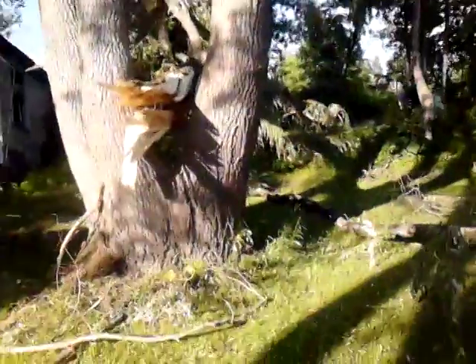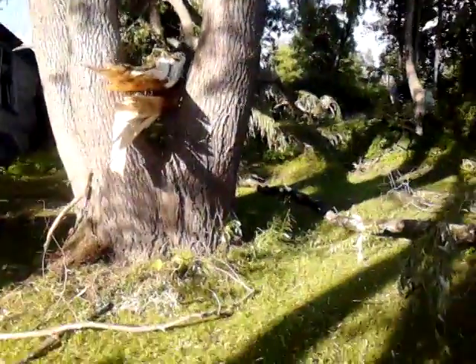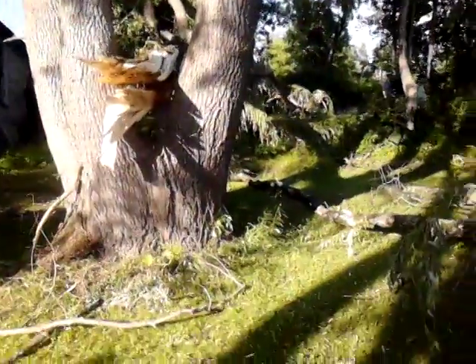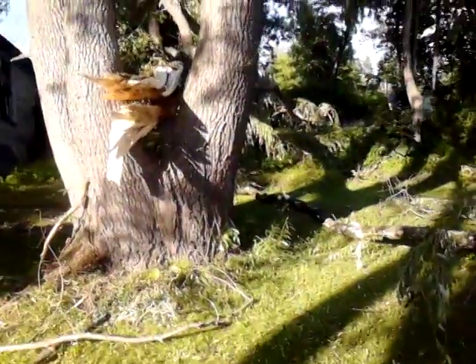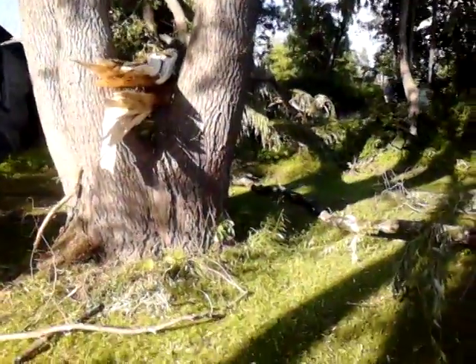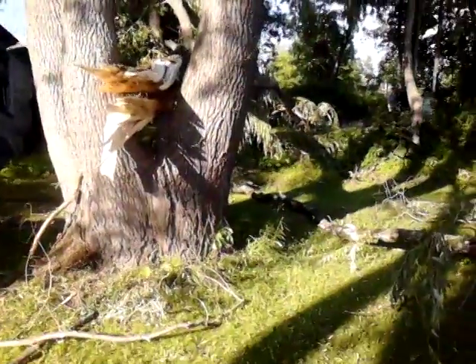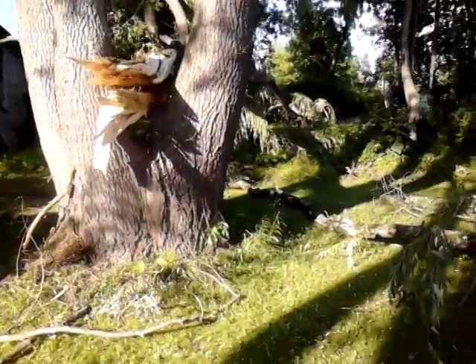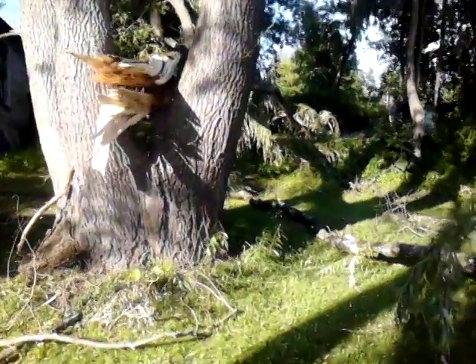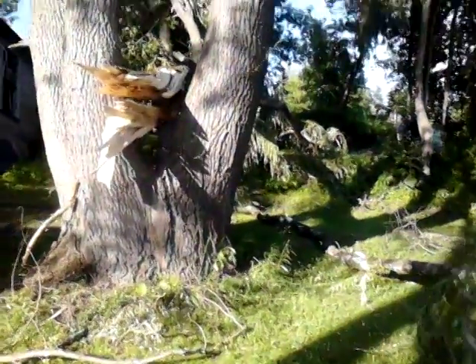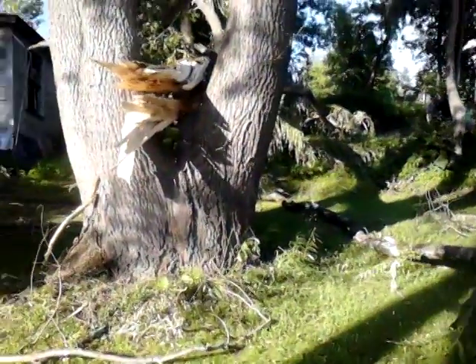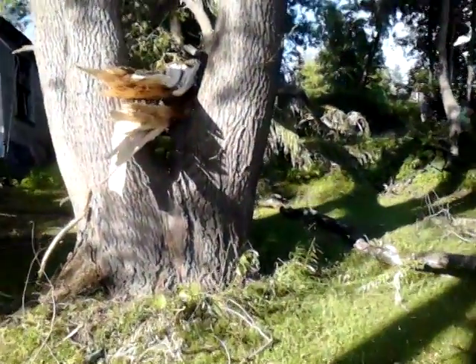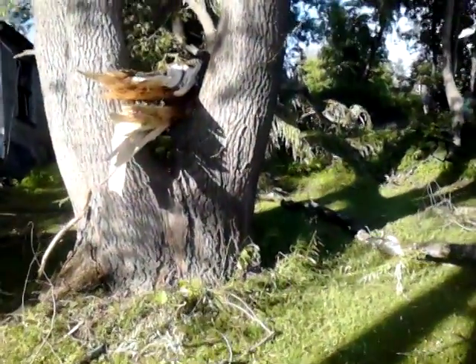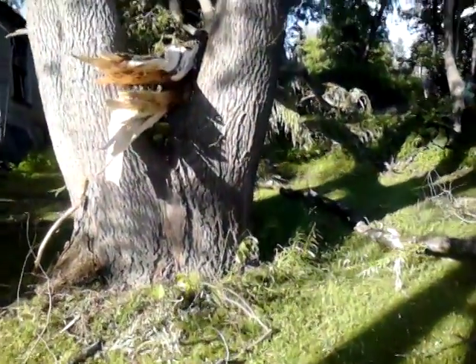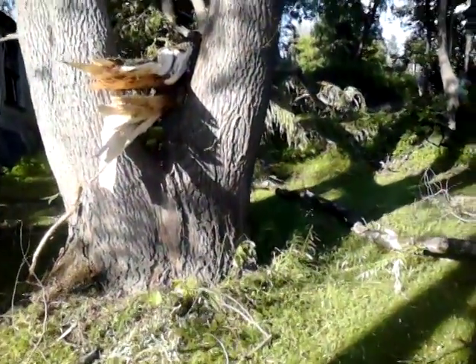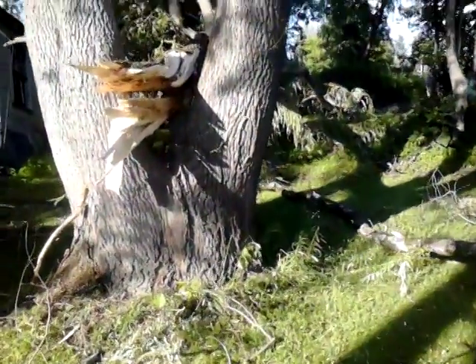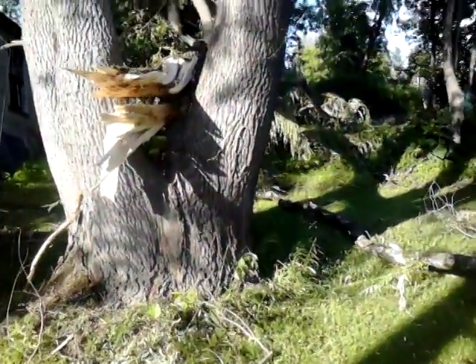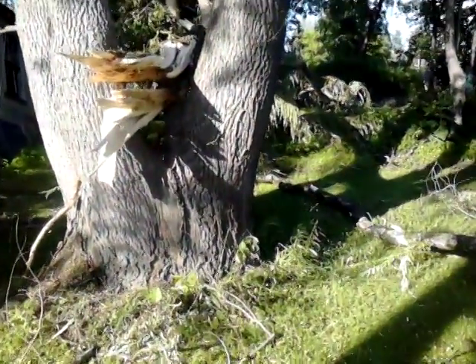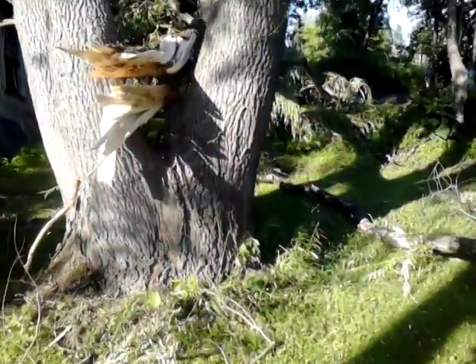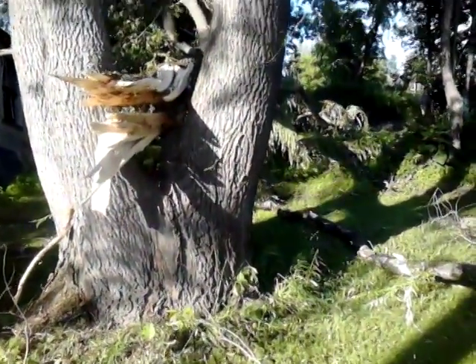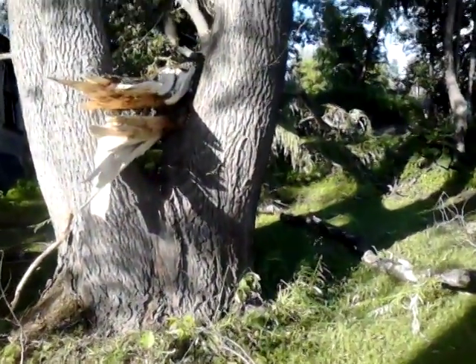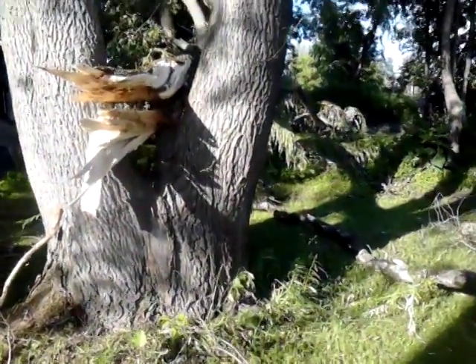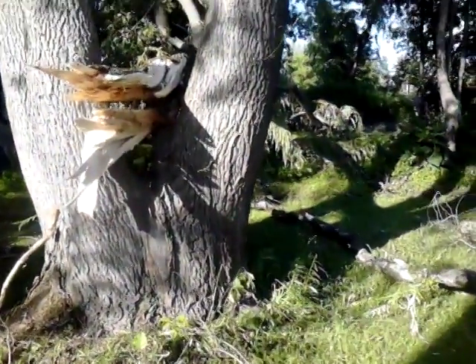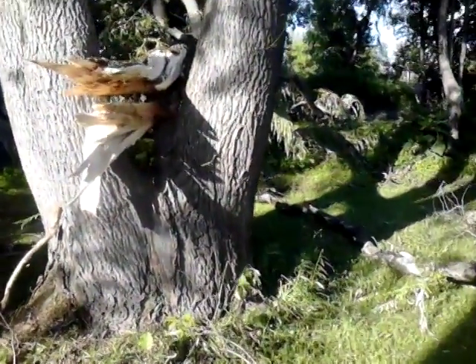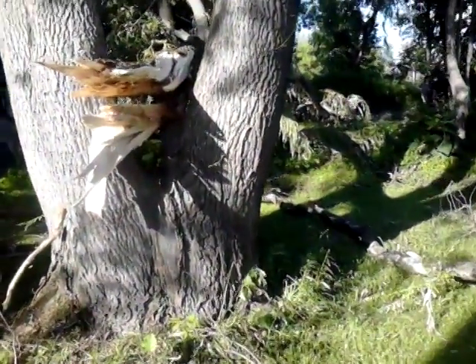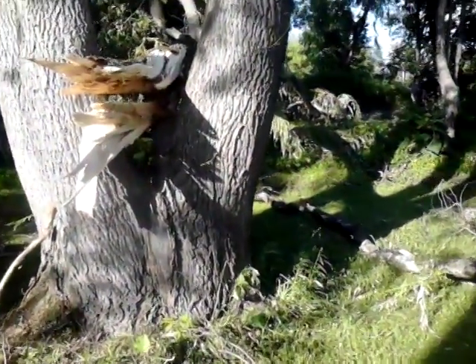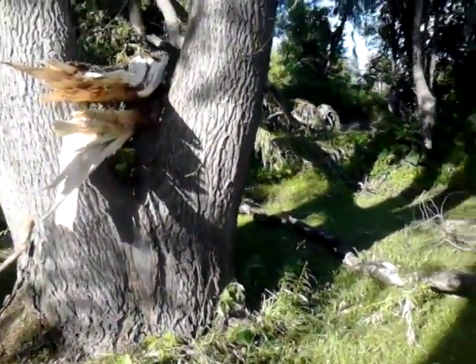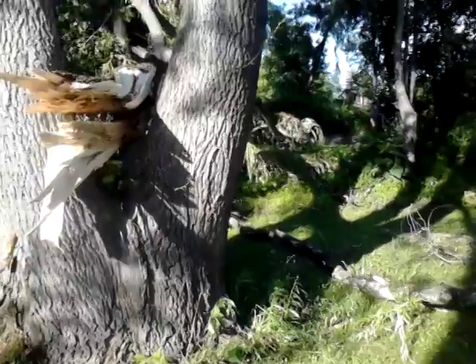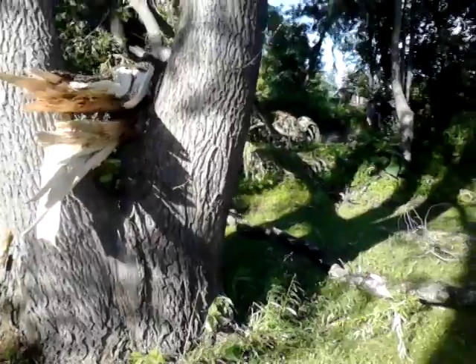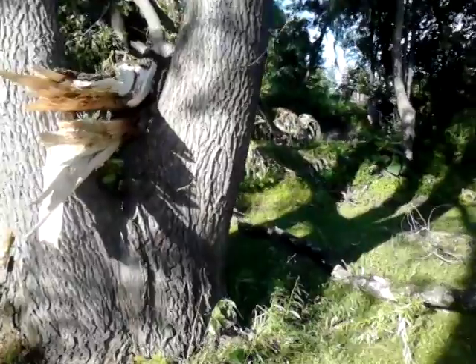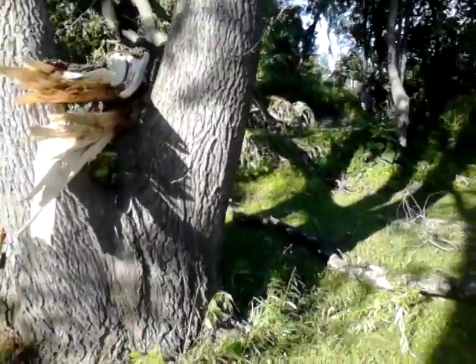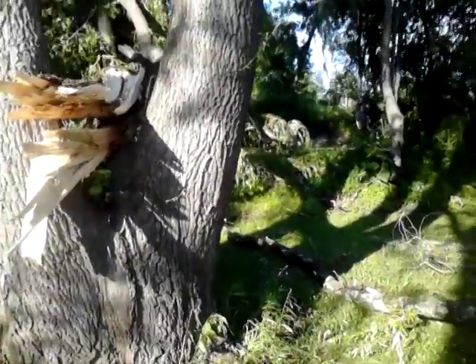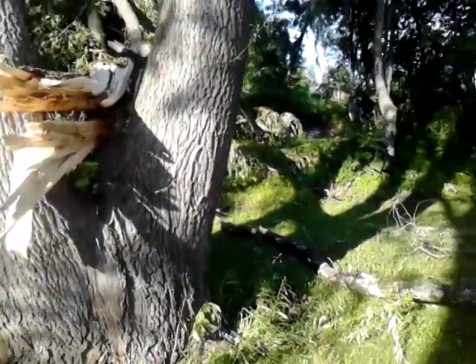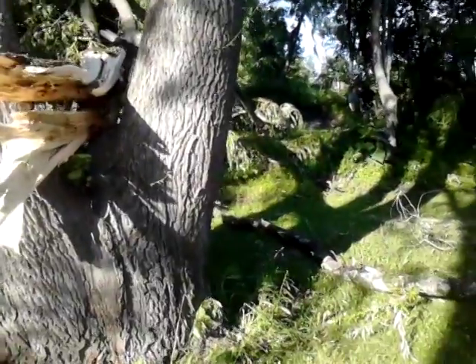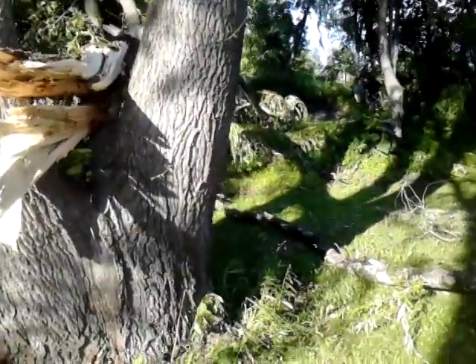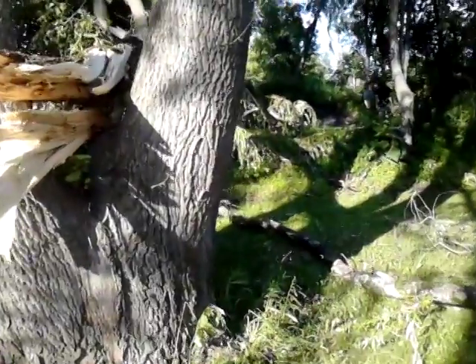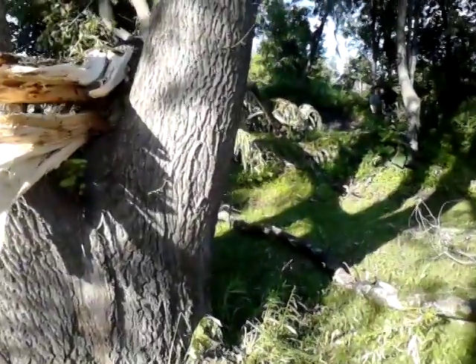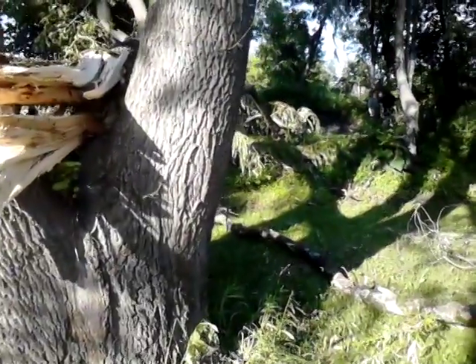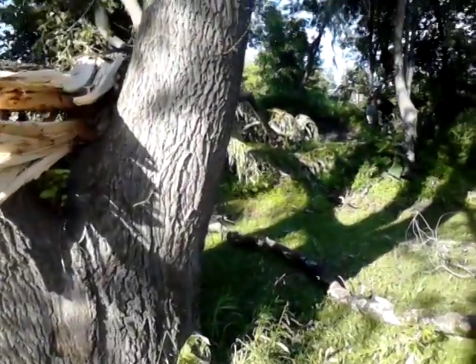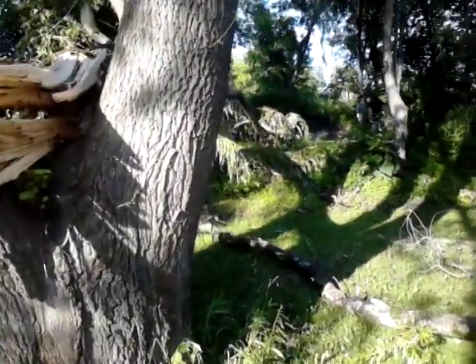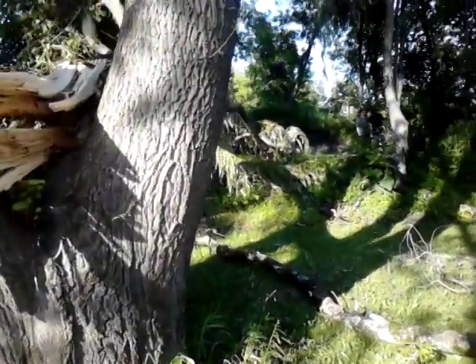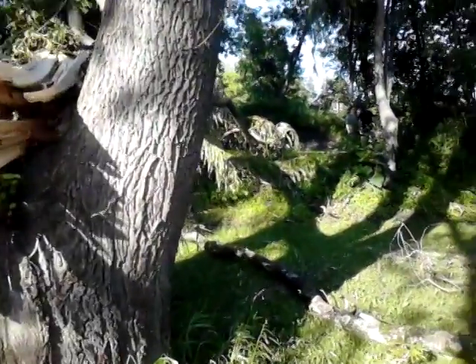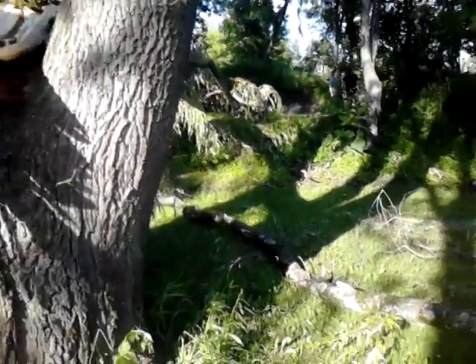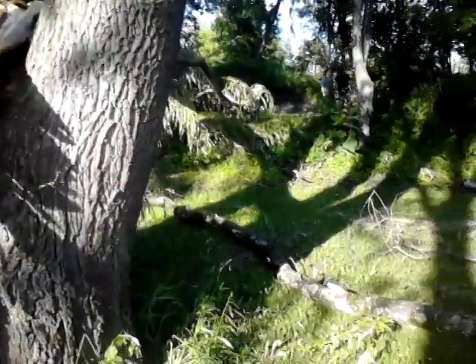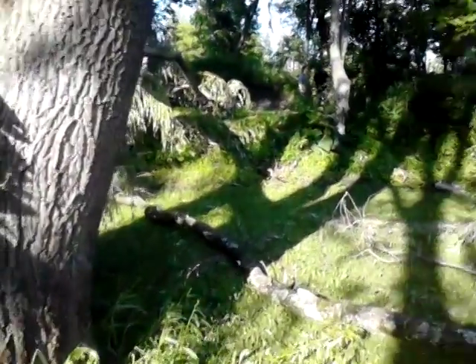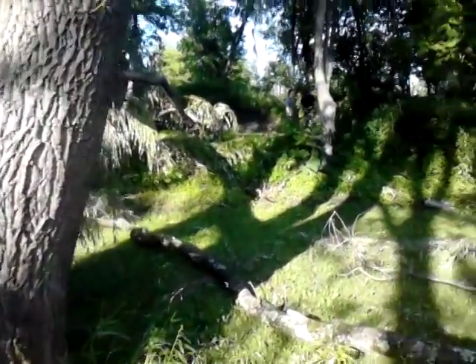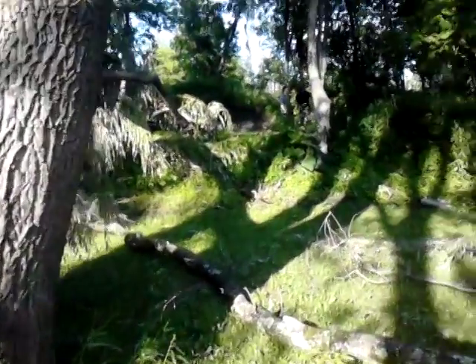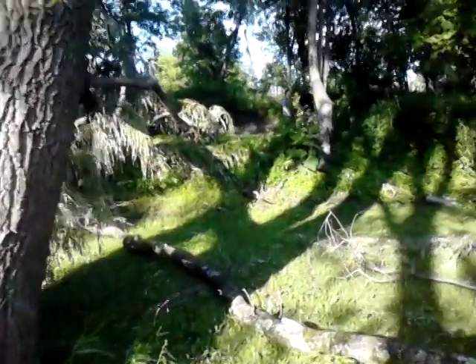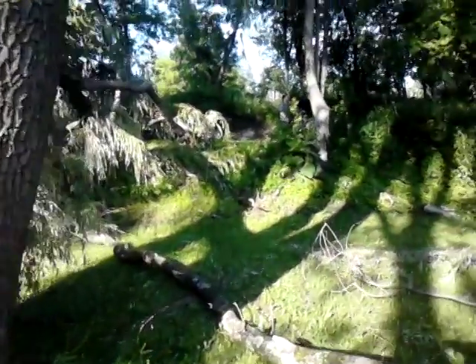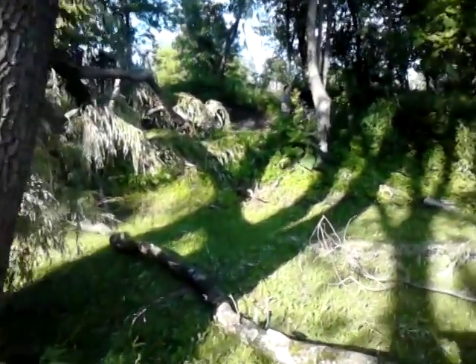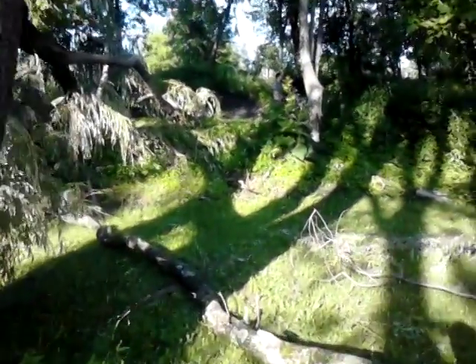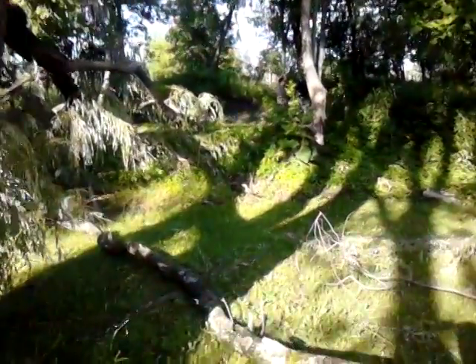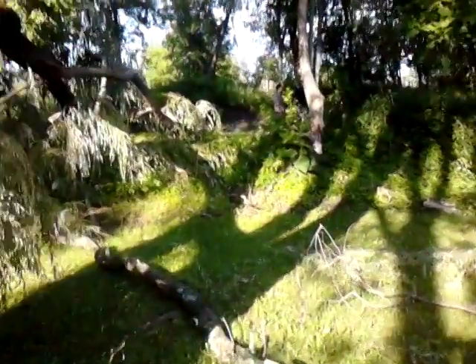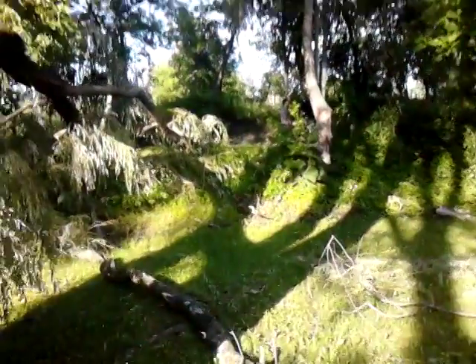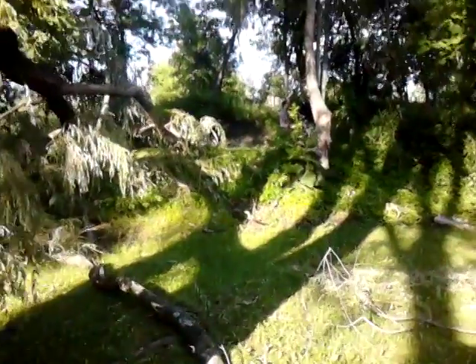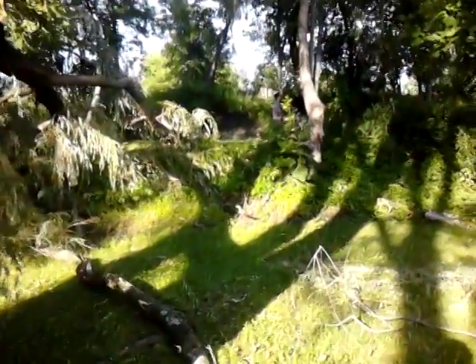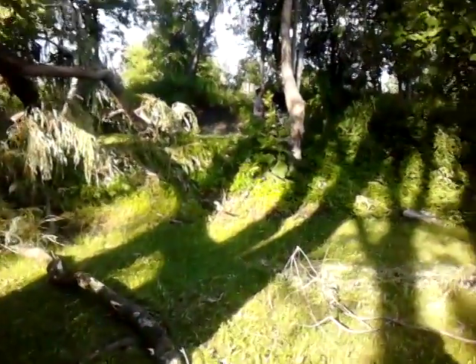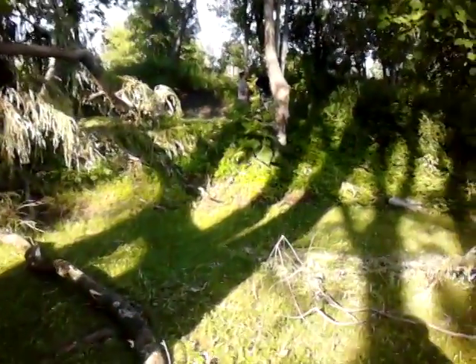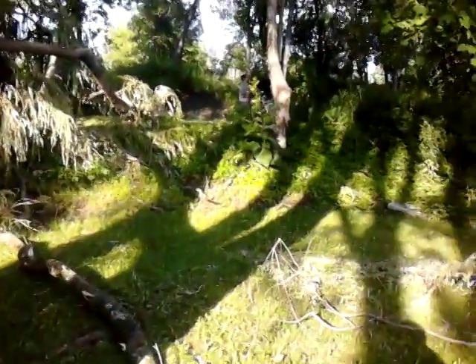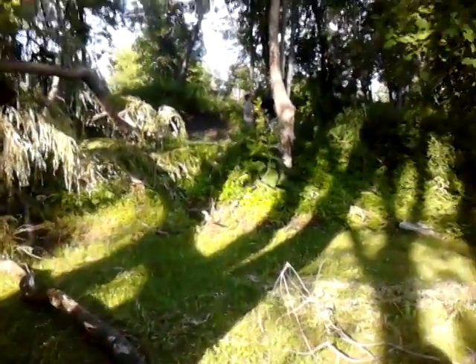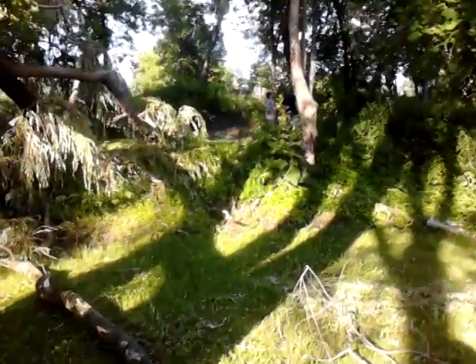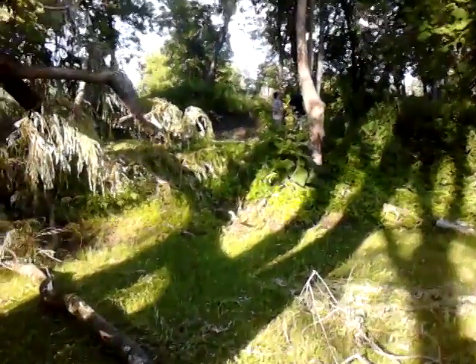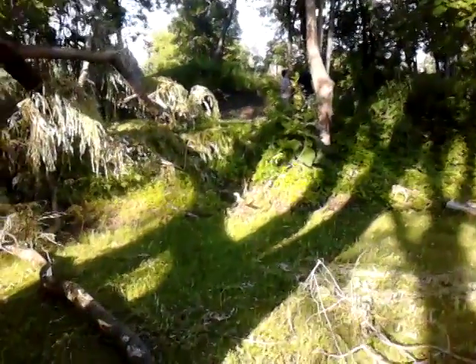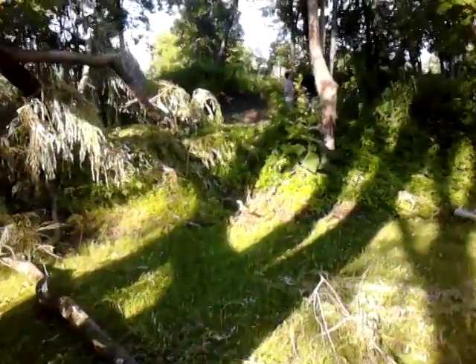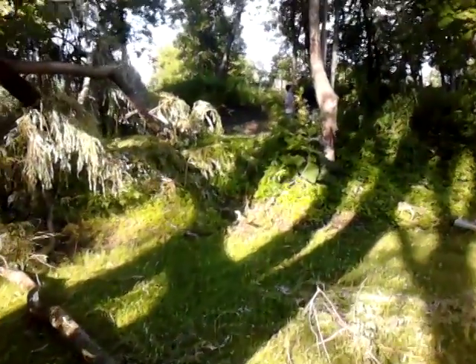So there you have it, folks. Tornado, North Bennington, Vermont, touches down. Alright.